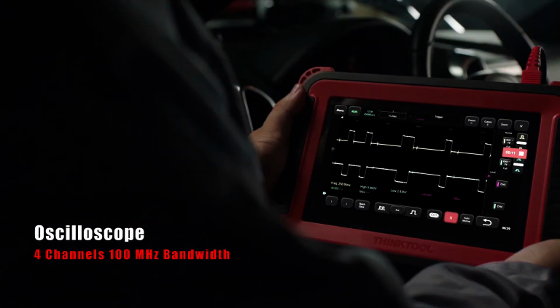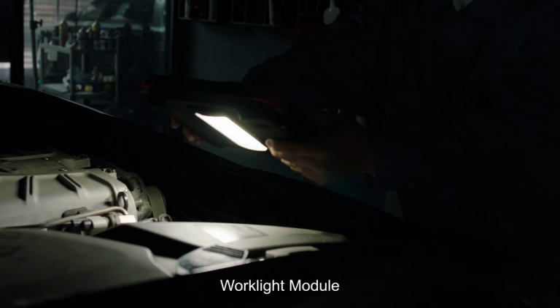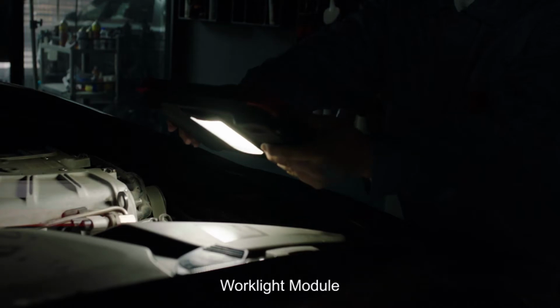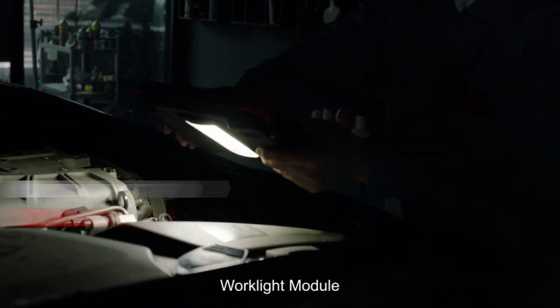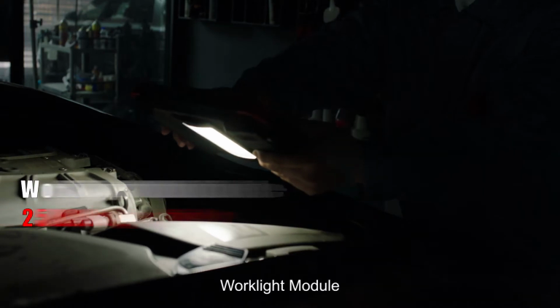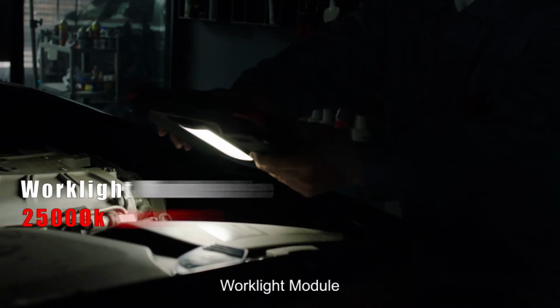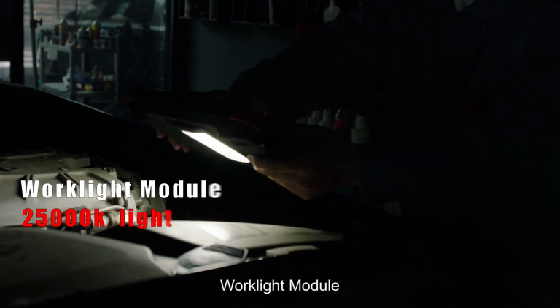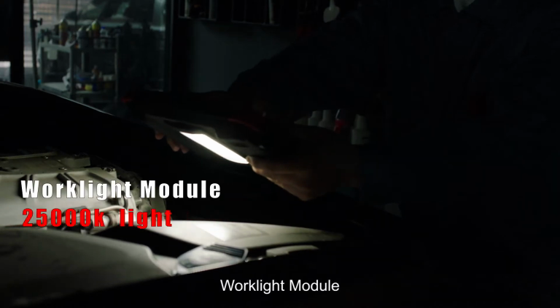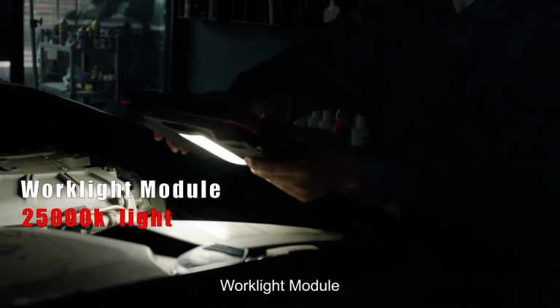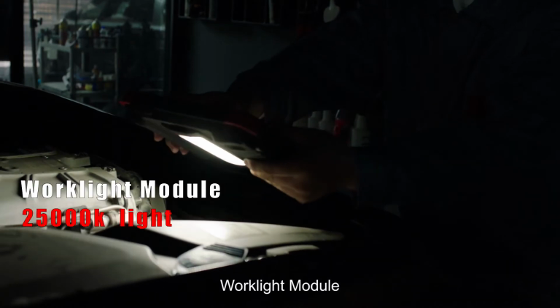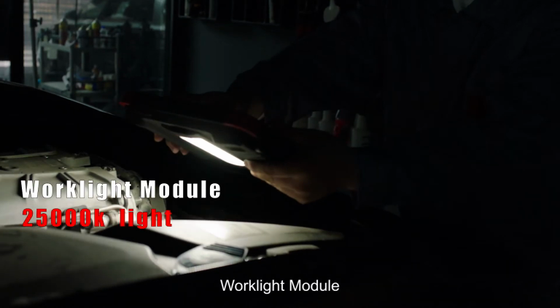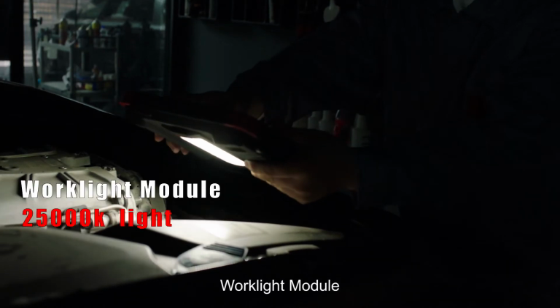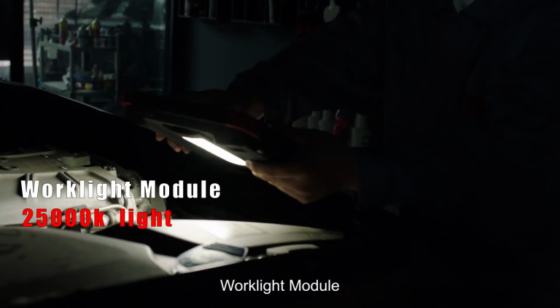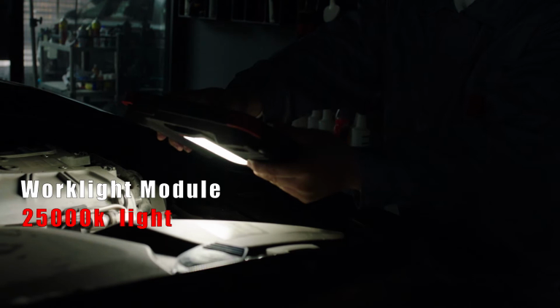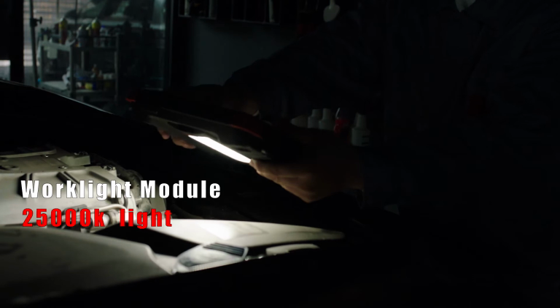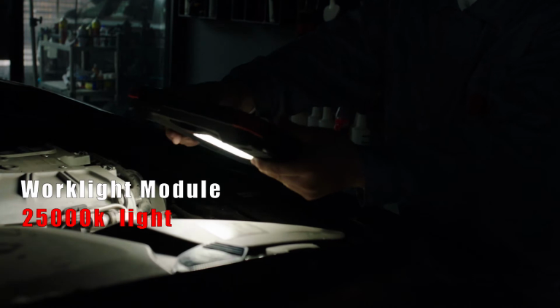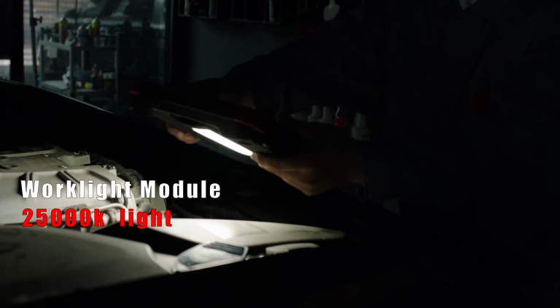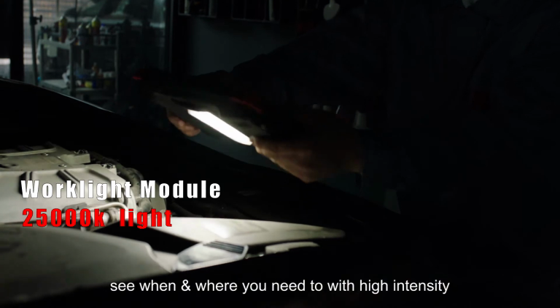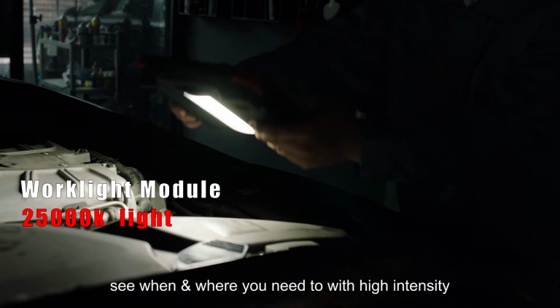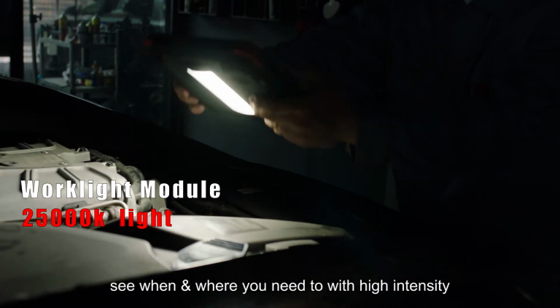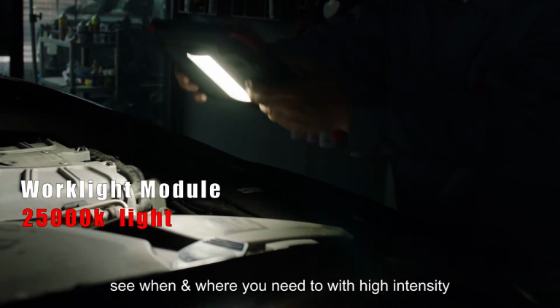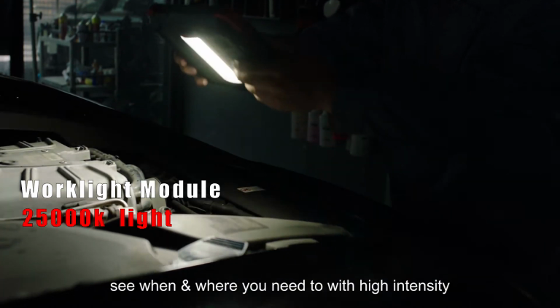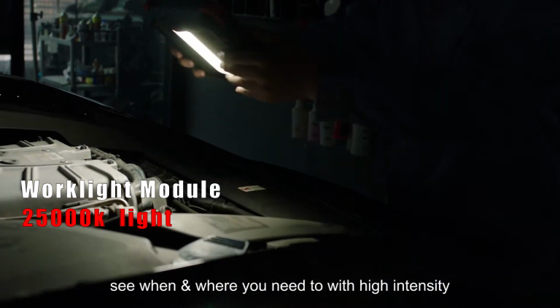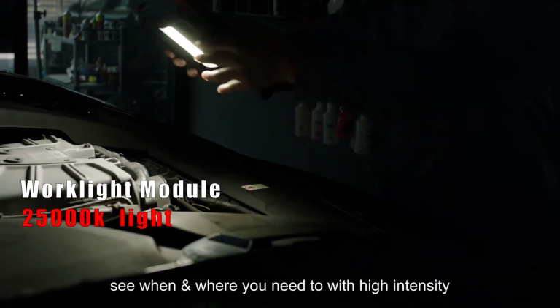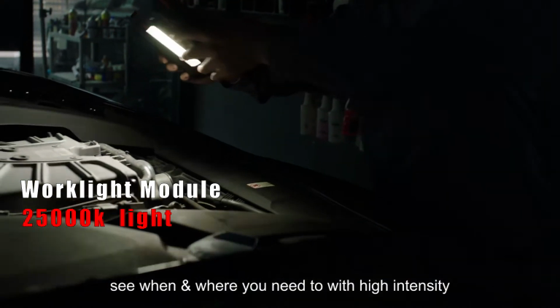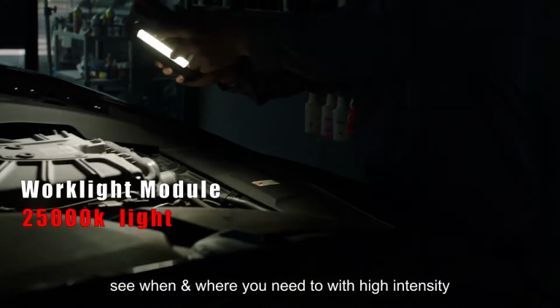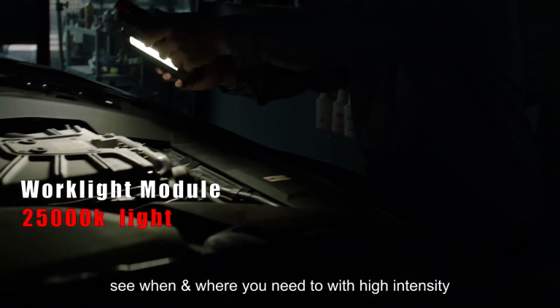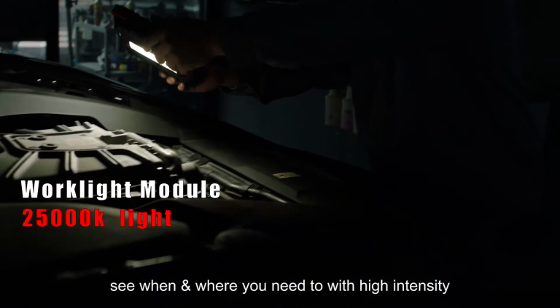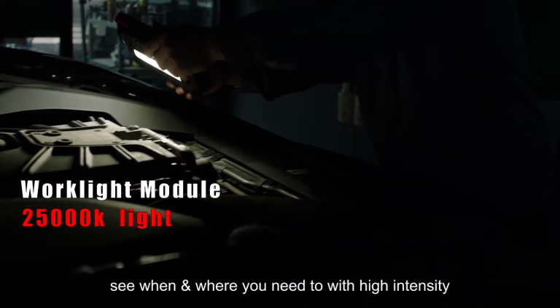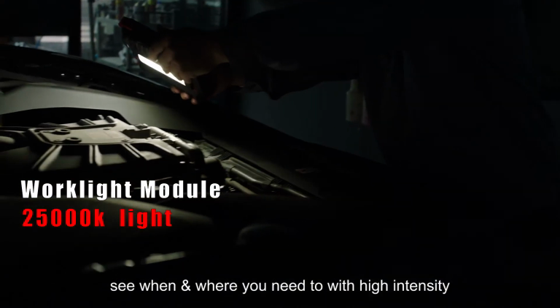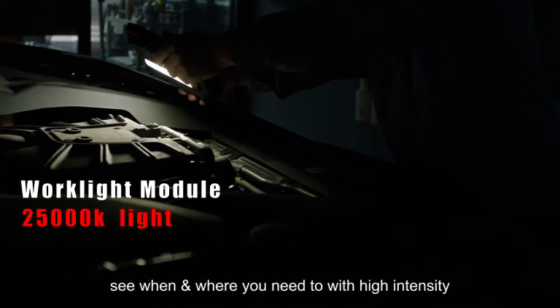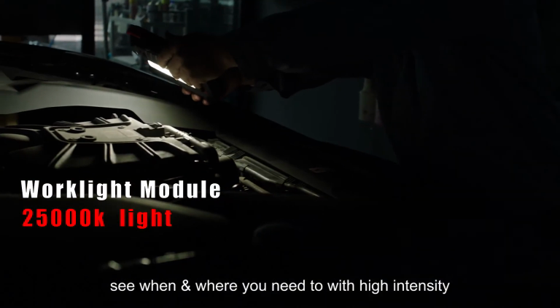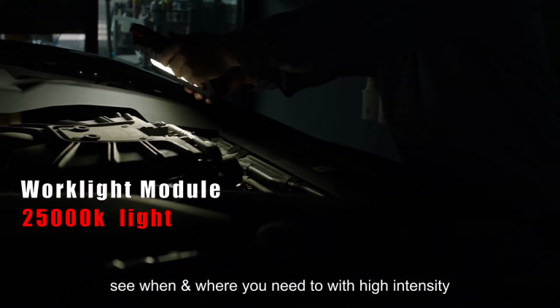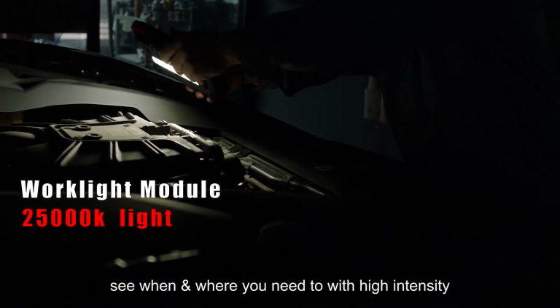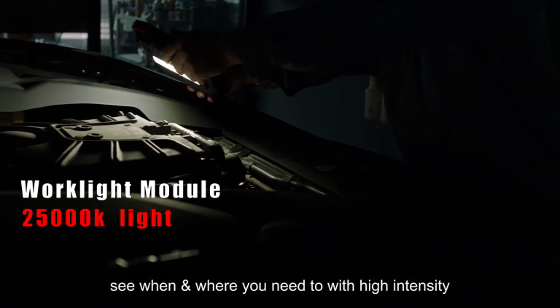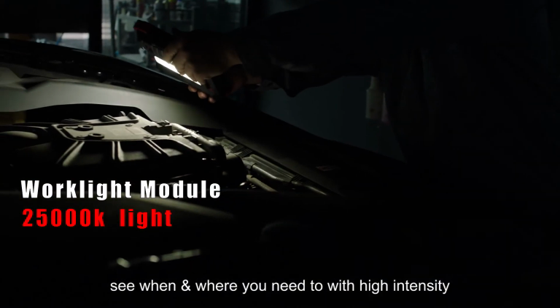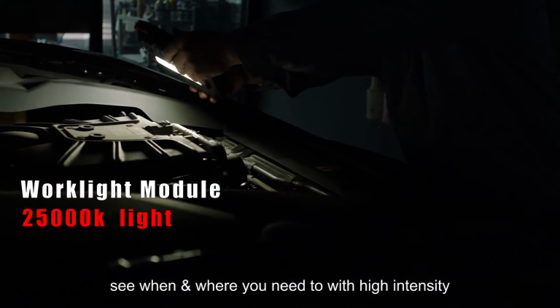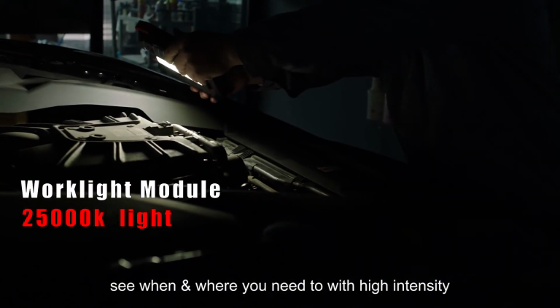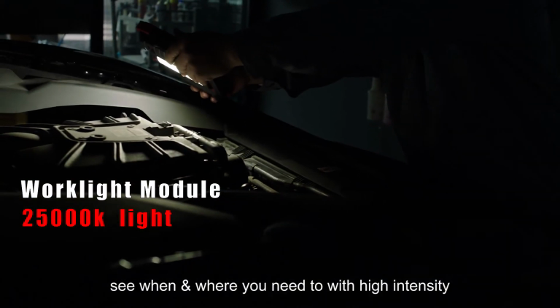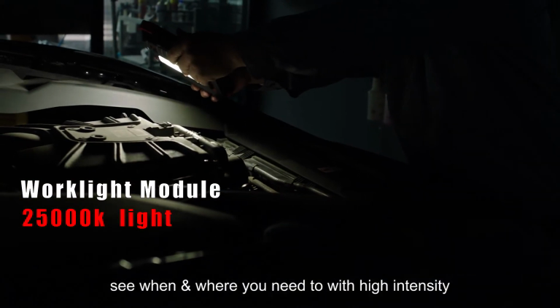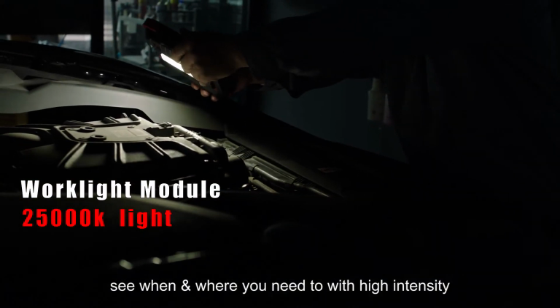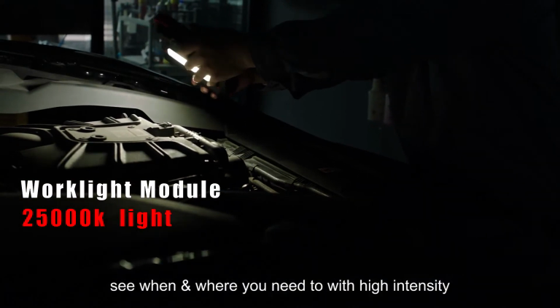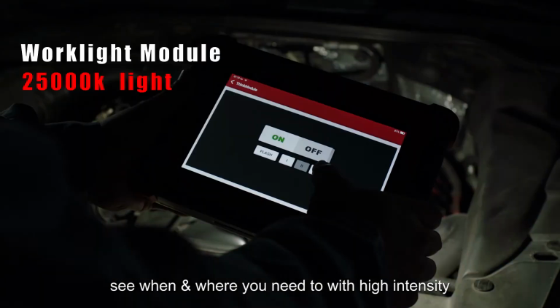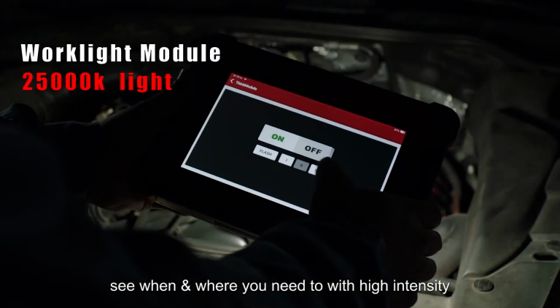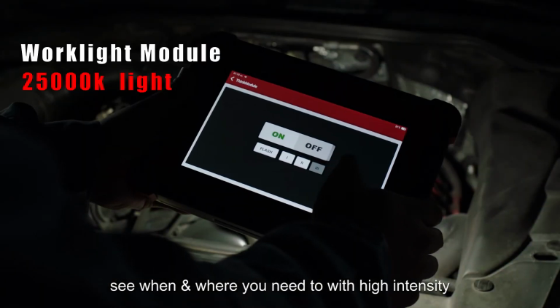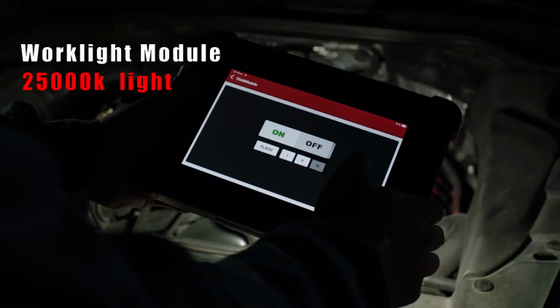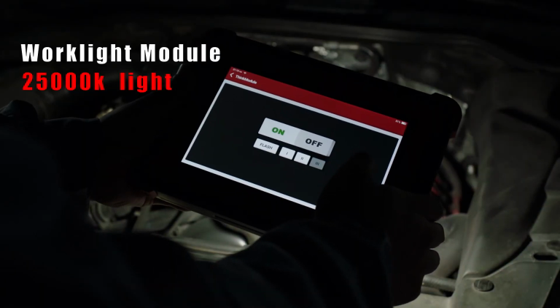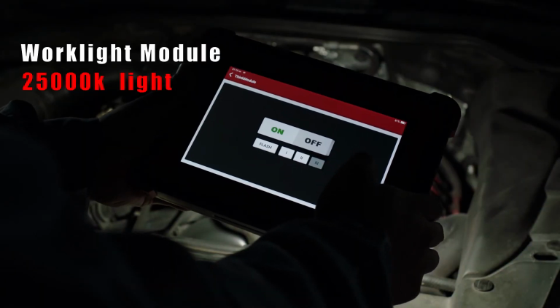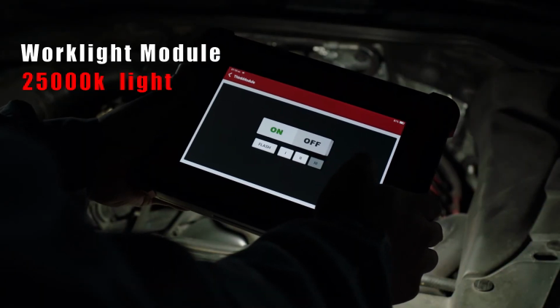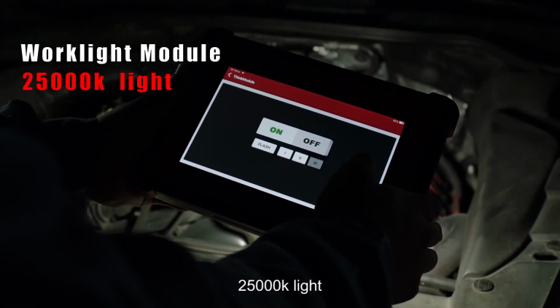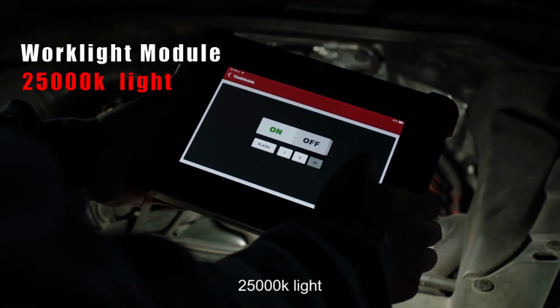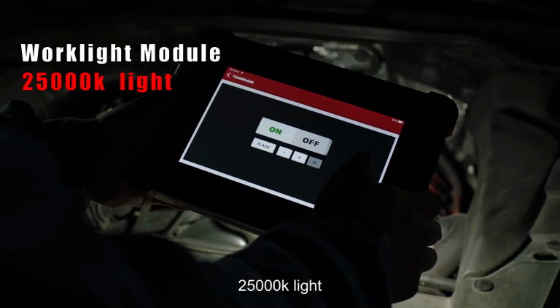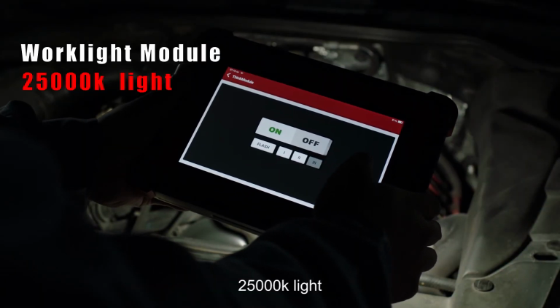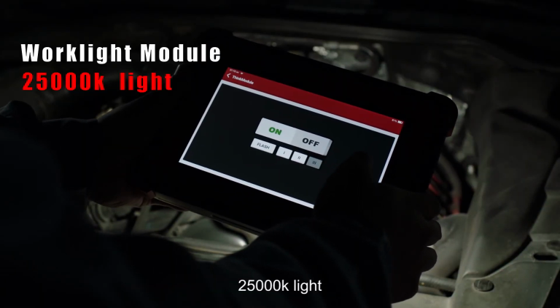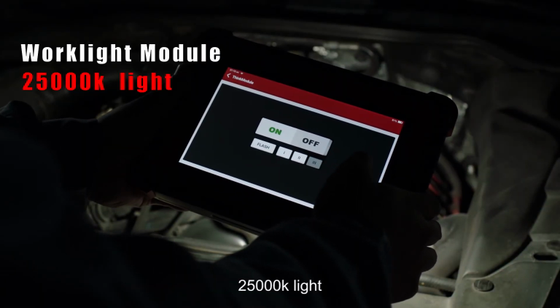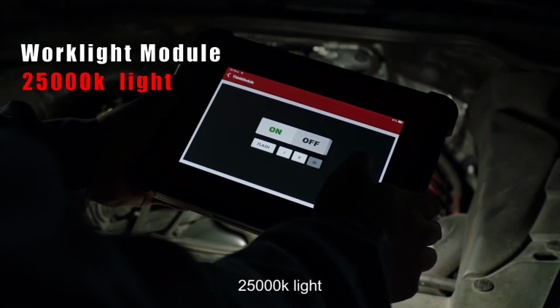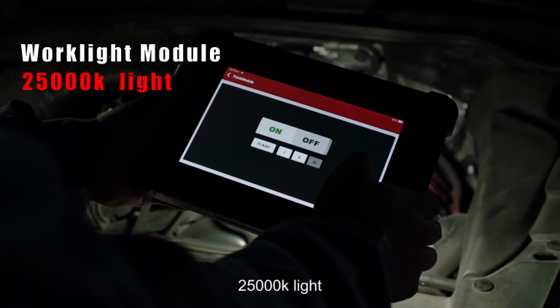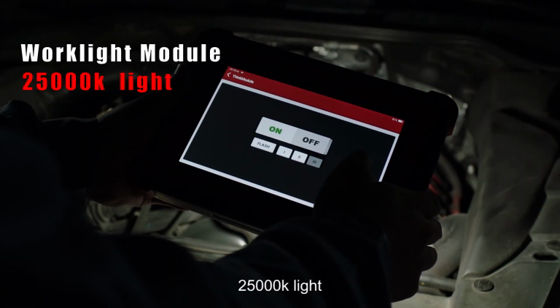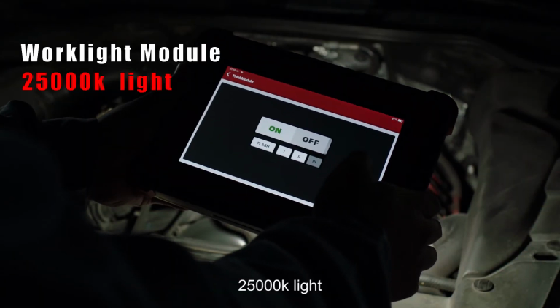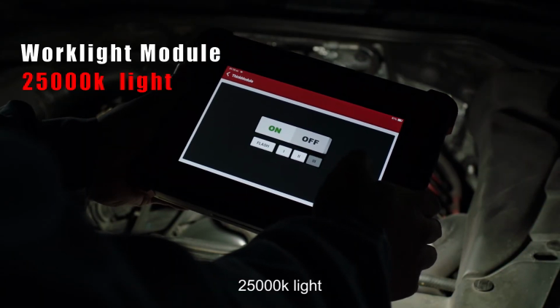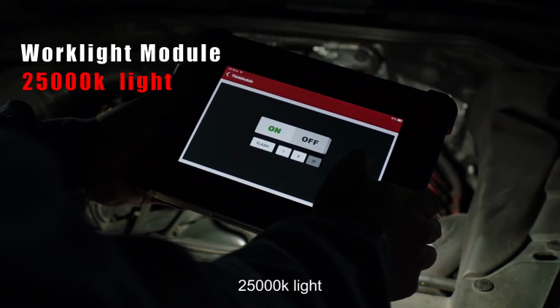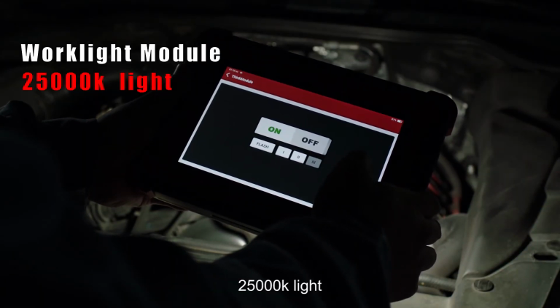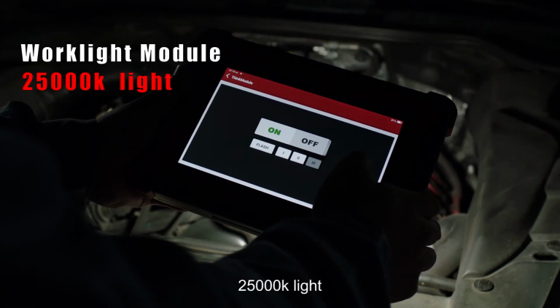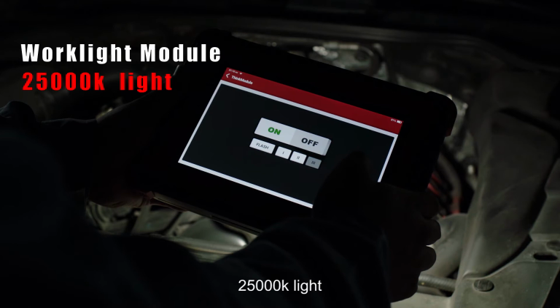Work light module lets you see when and where you need to with high intensity 25,000K light.